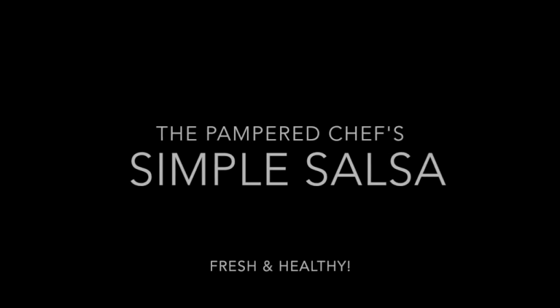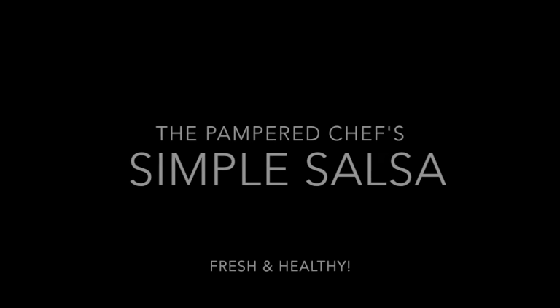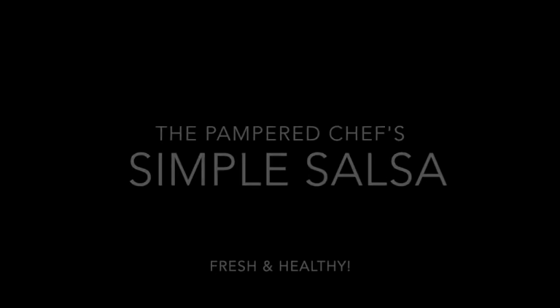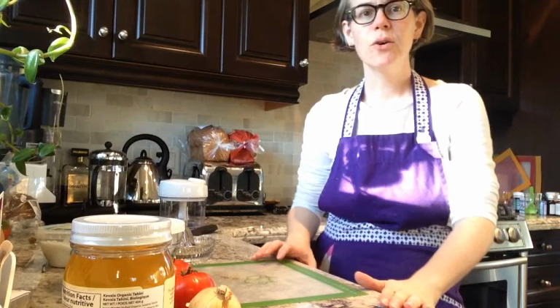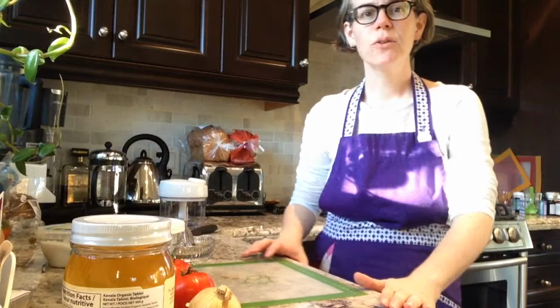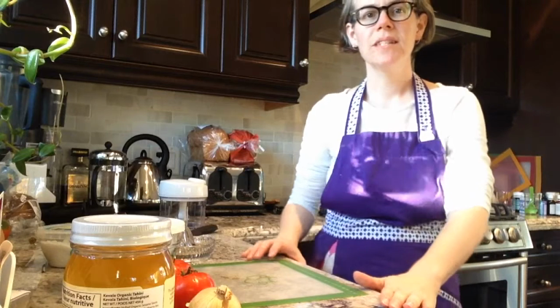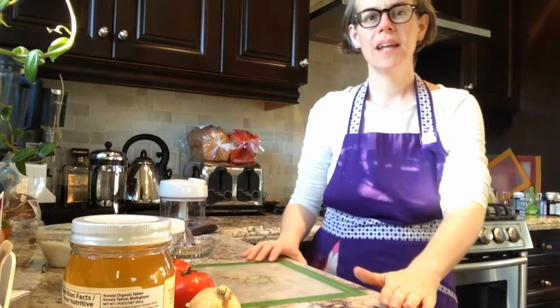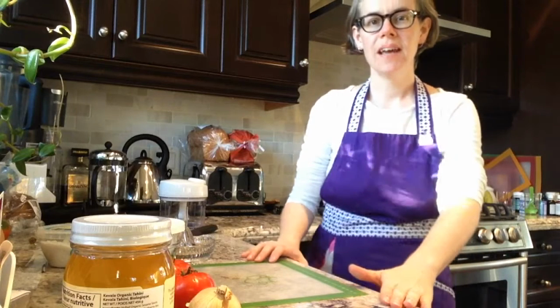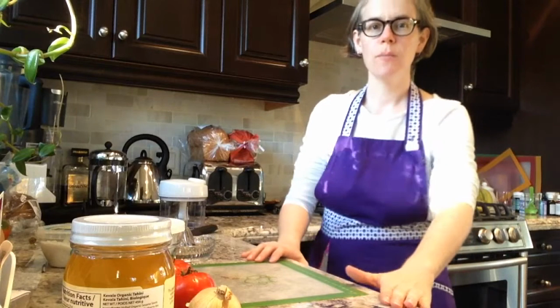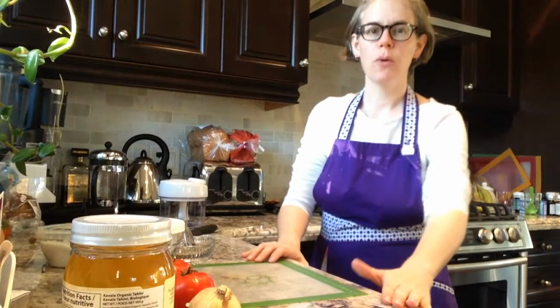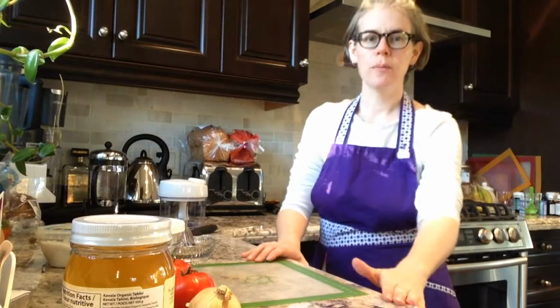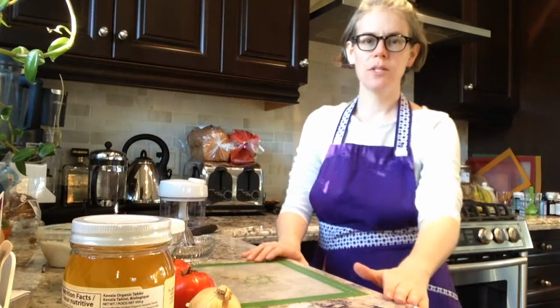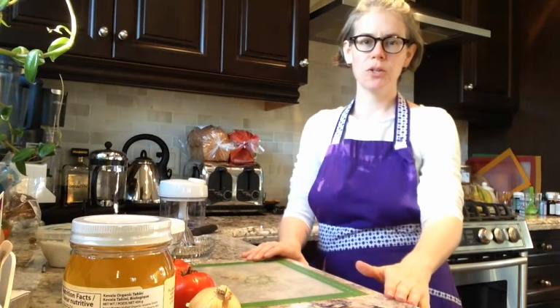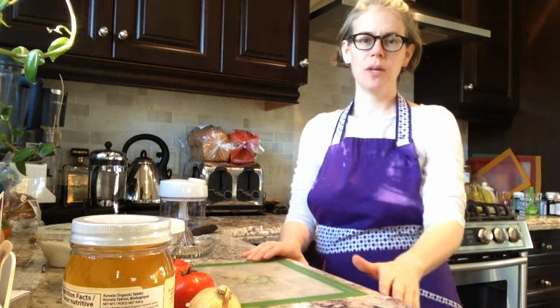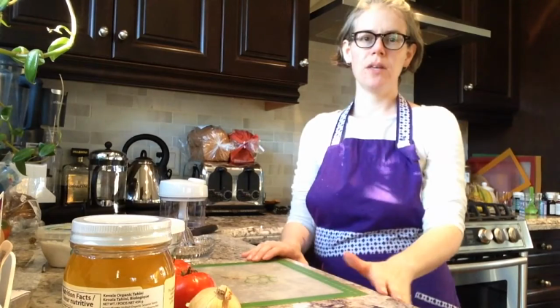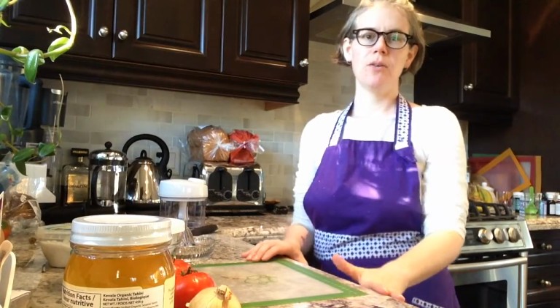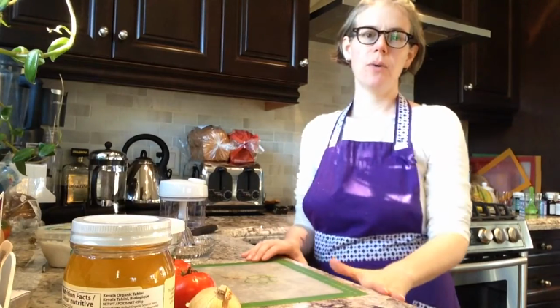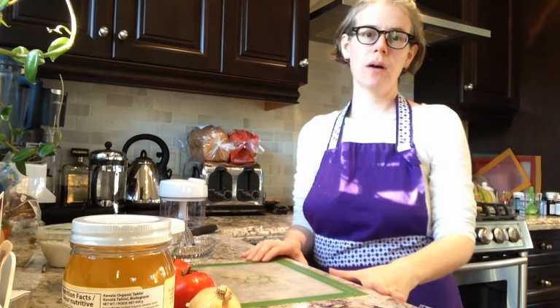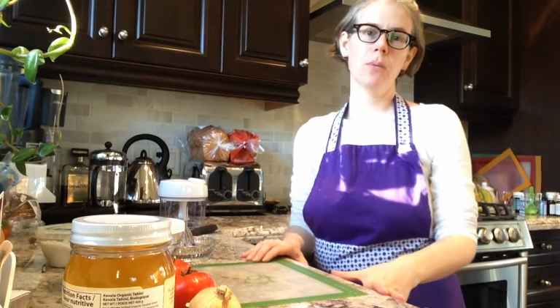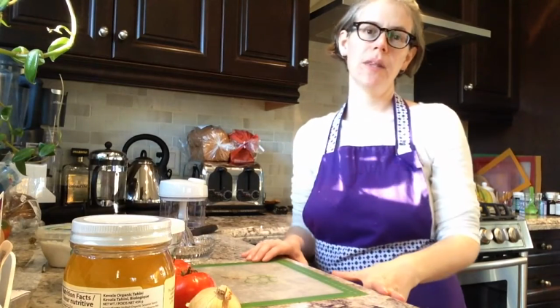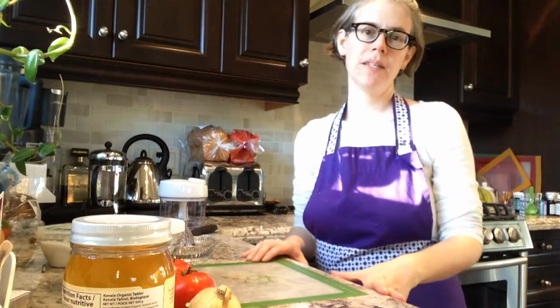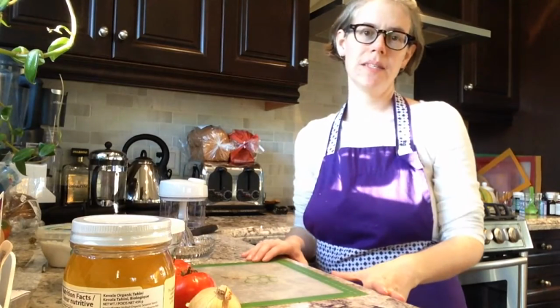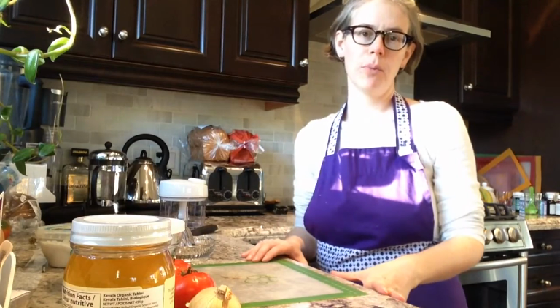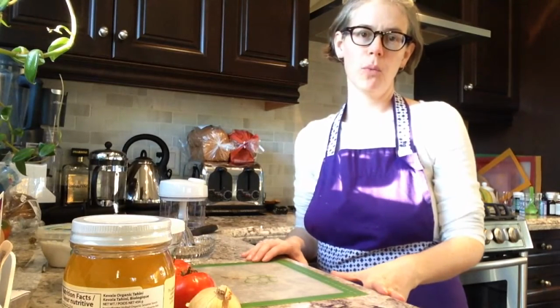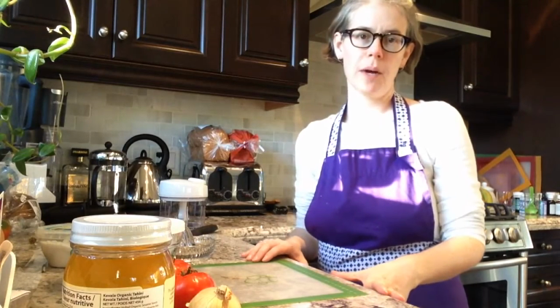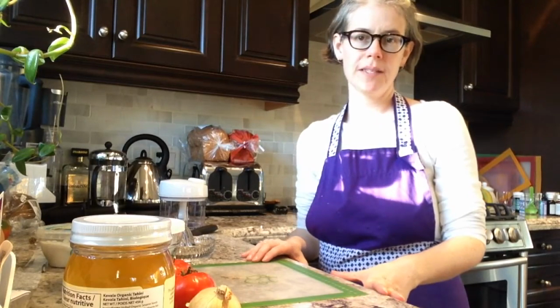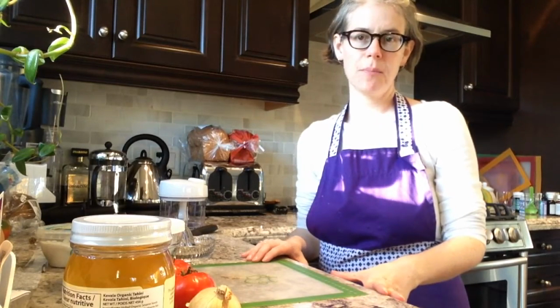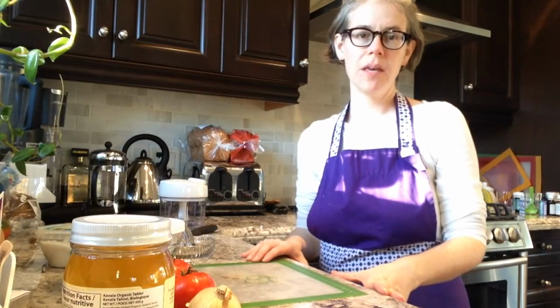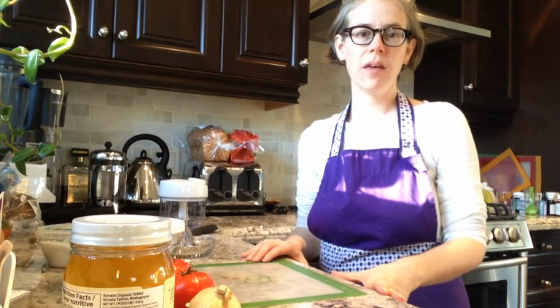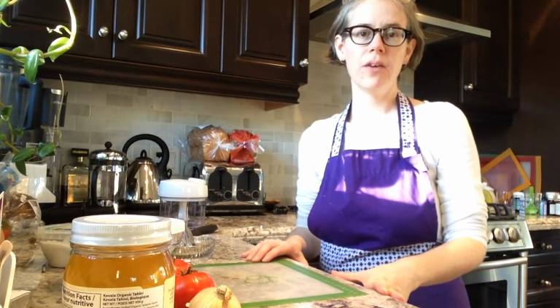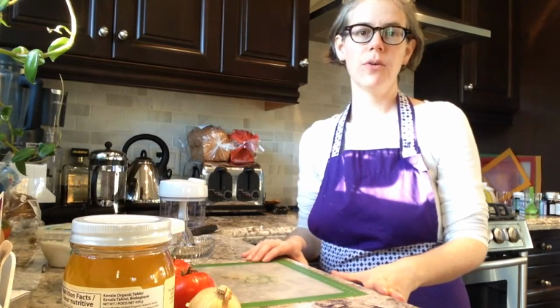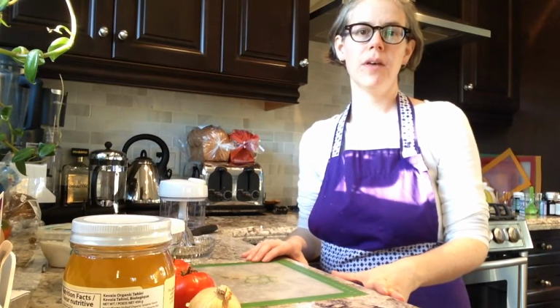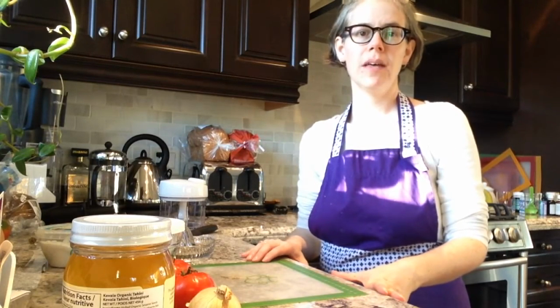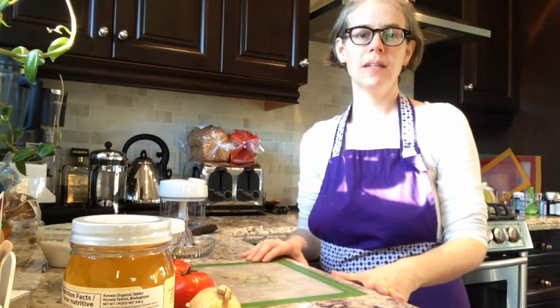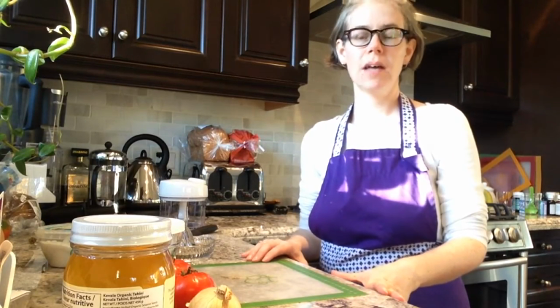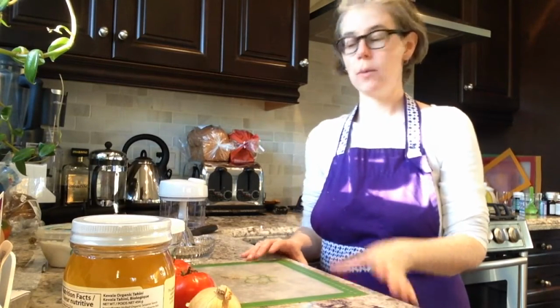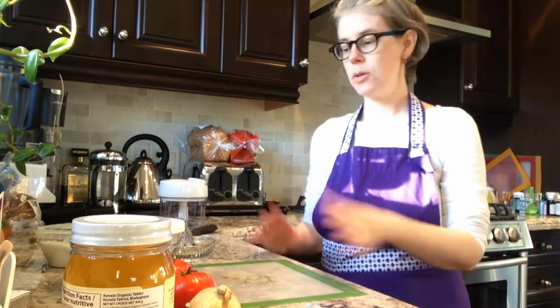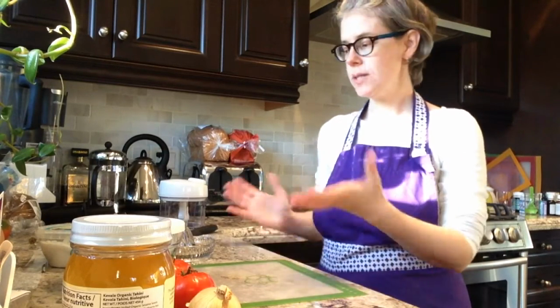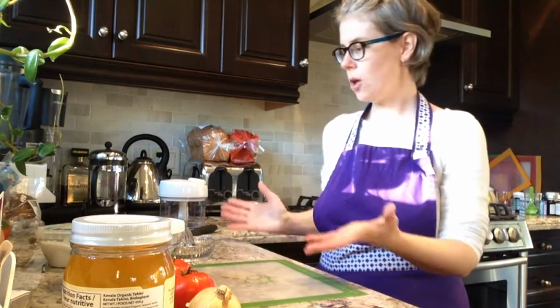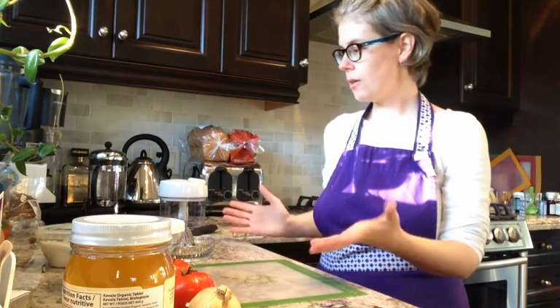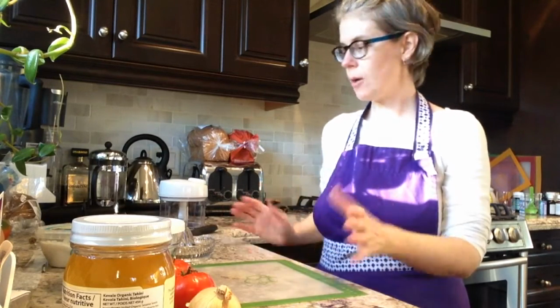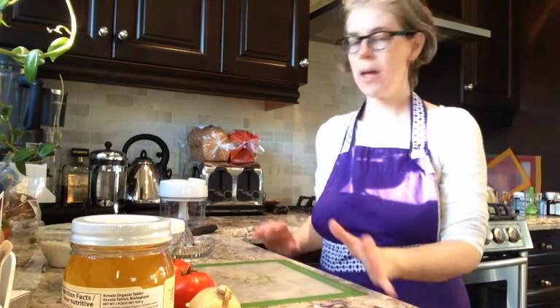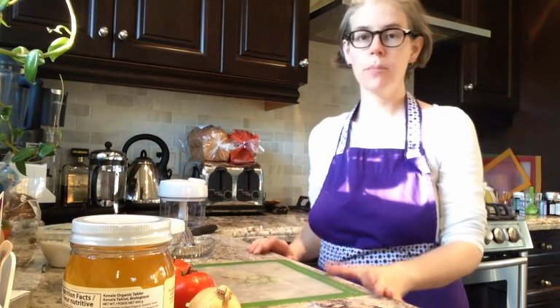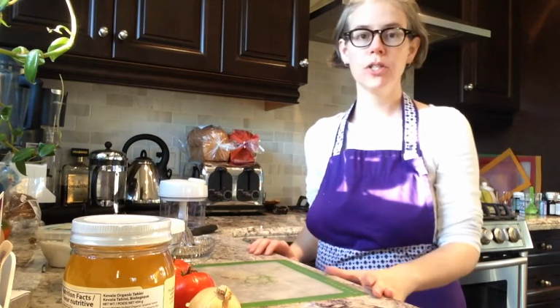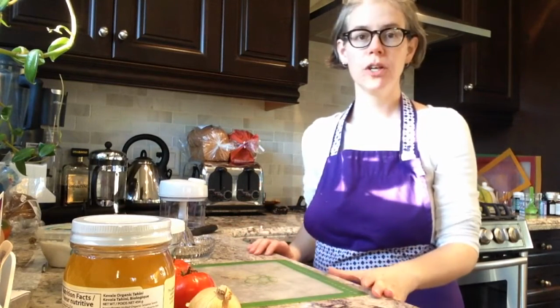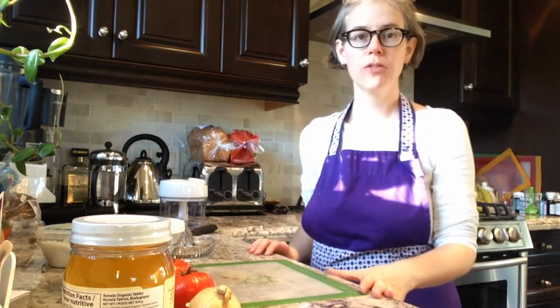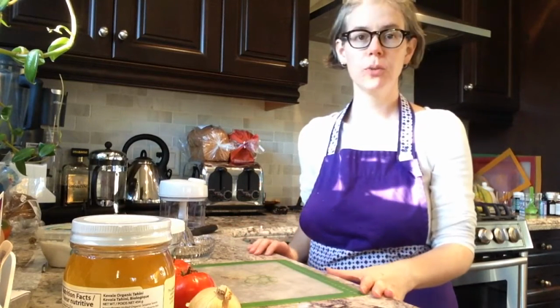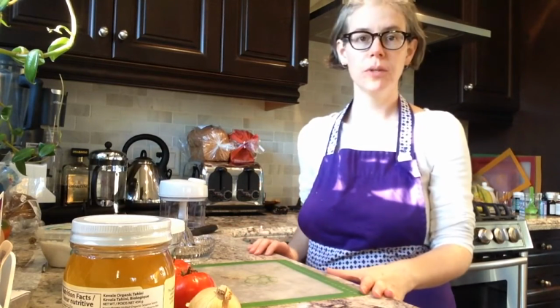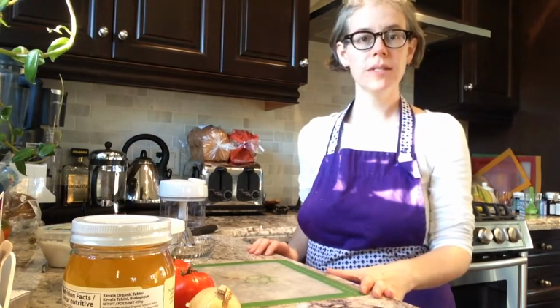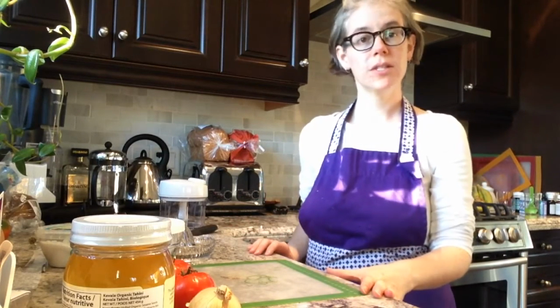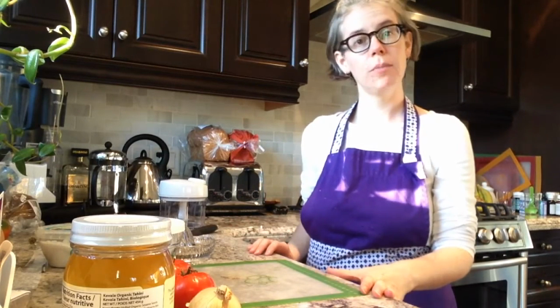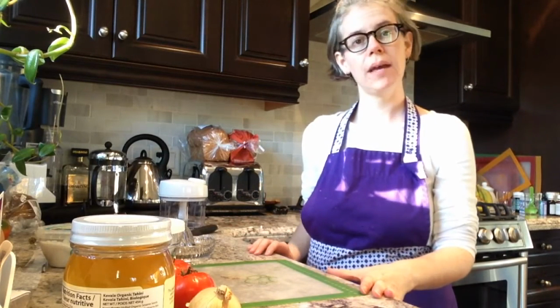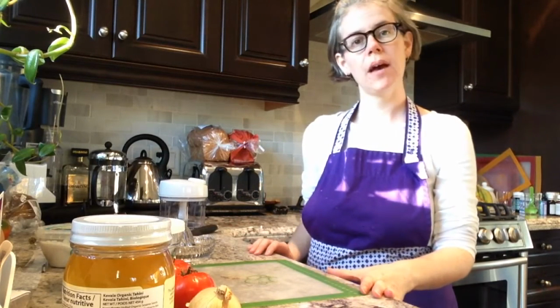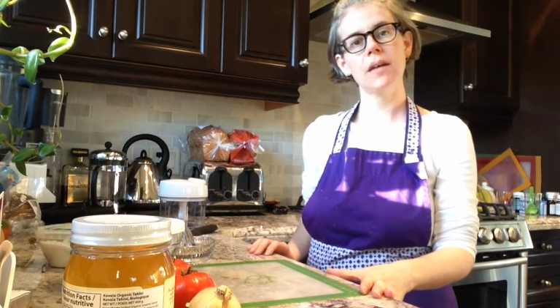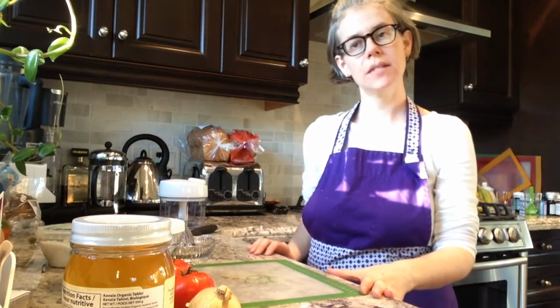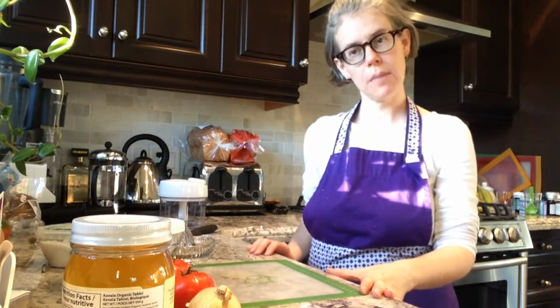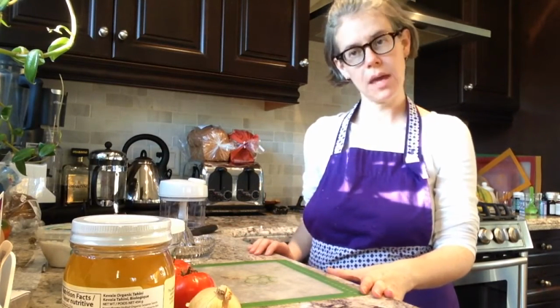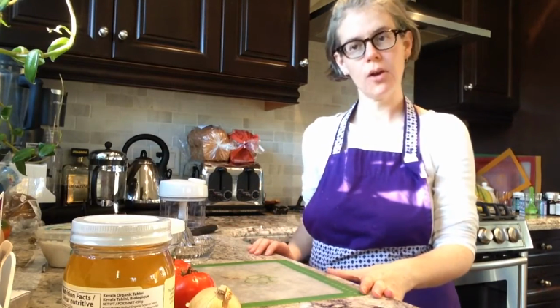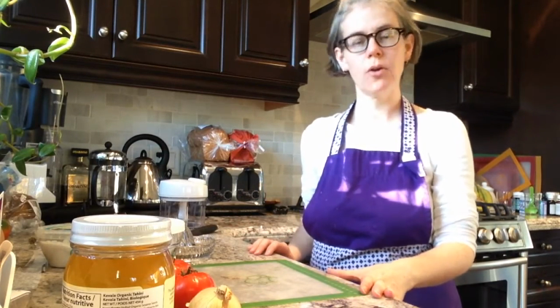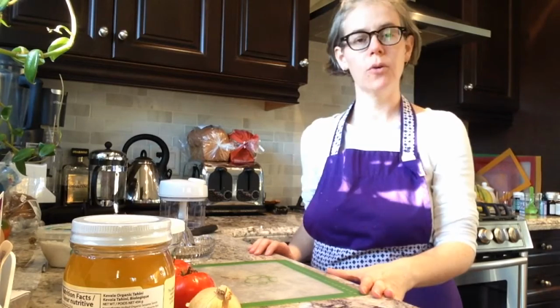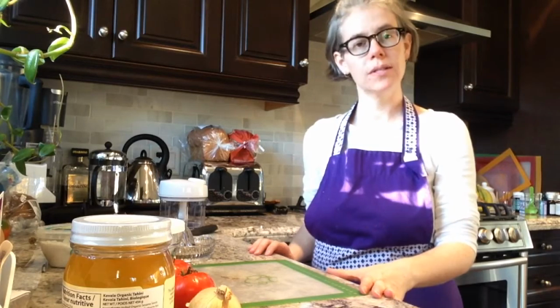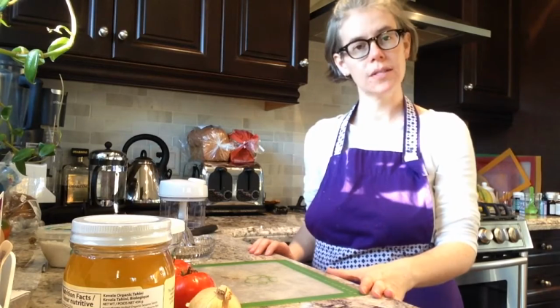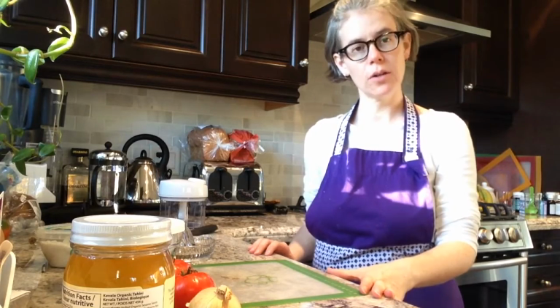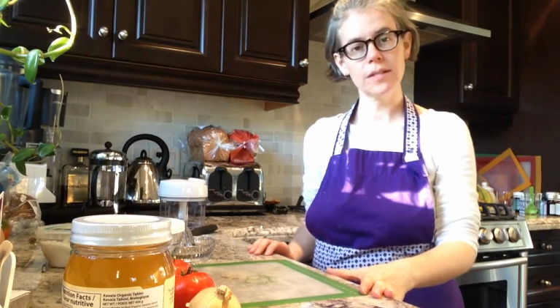Today I'm going to be showing you a really simple recipe that you can use a lot of our Pampered Chef tools to make a tomato salsa.